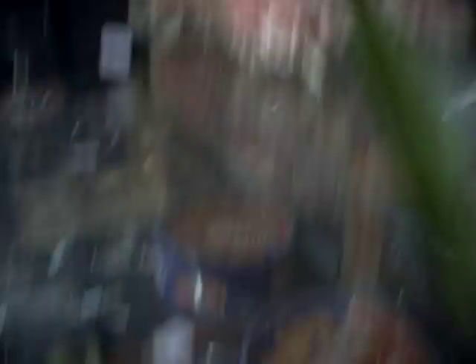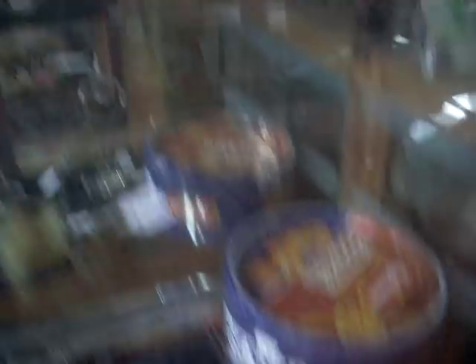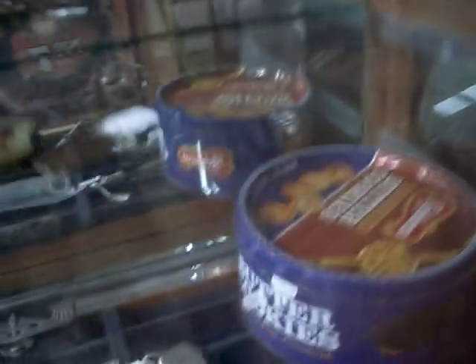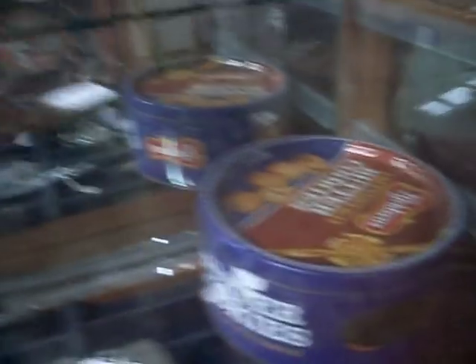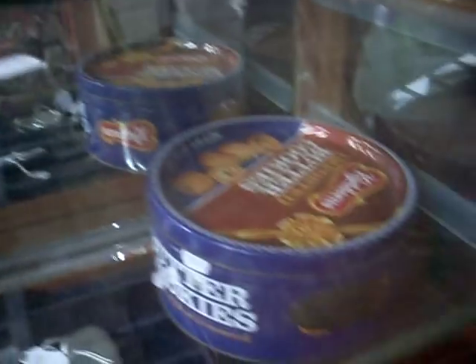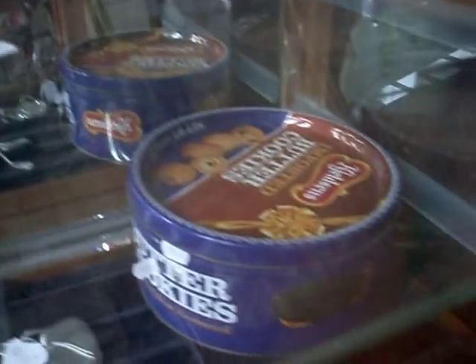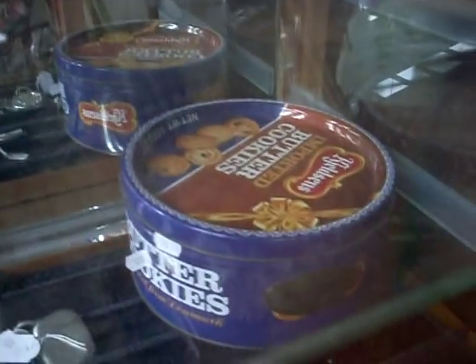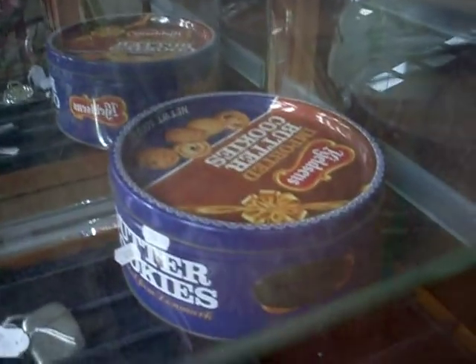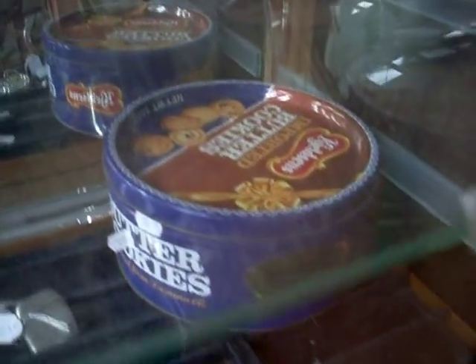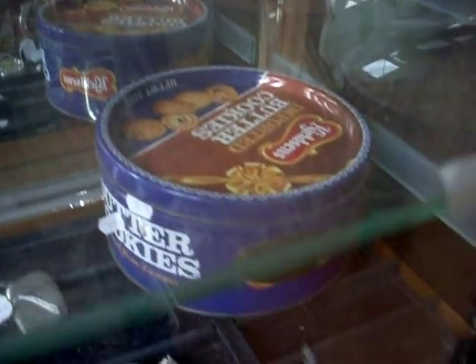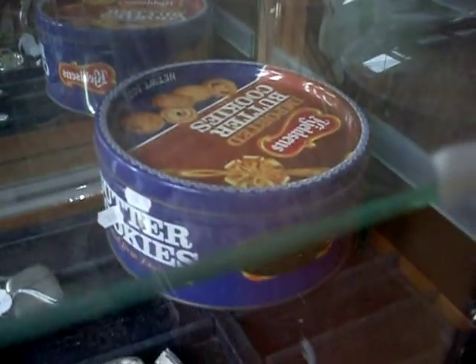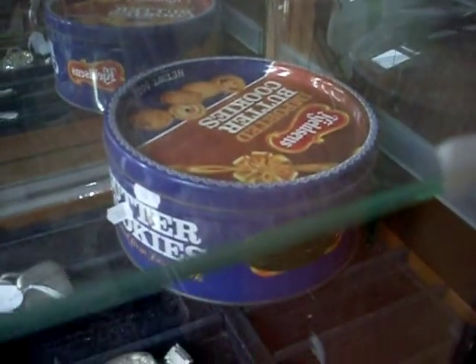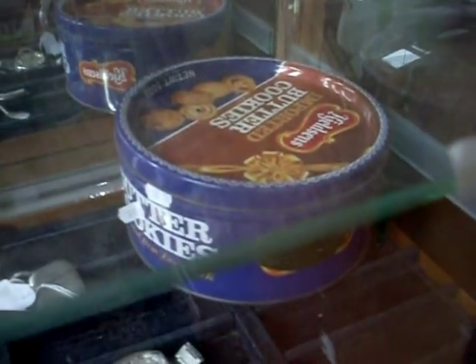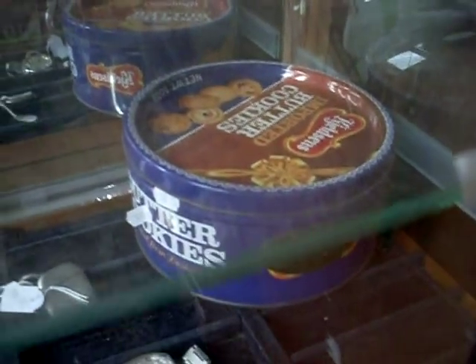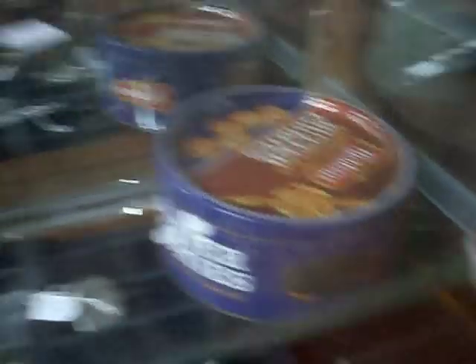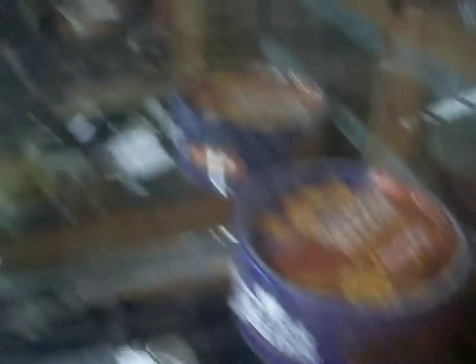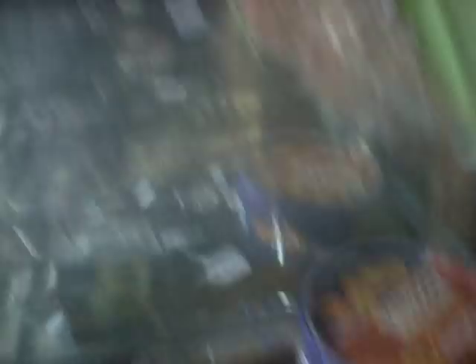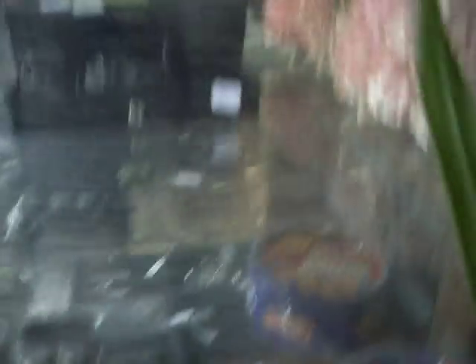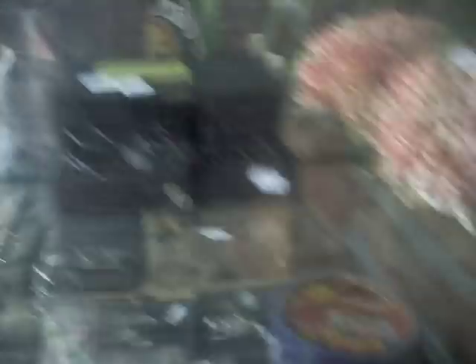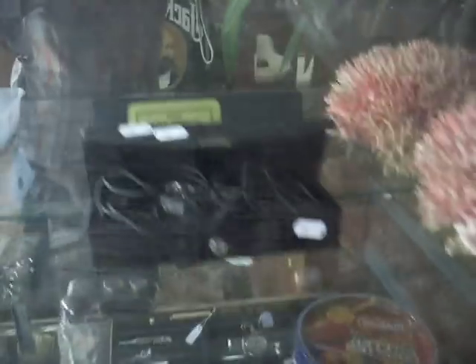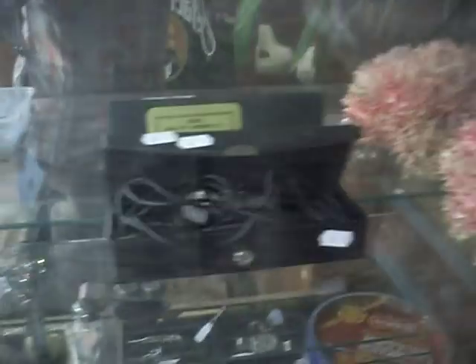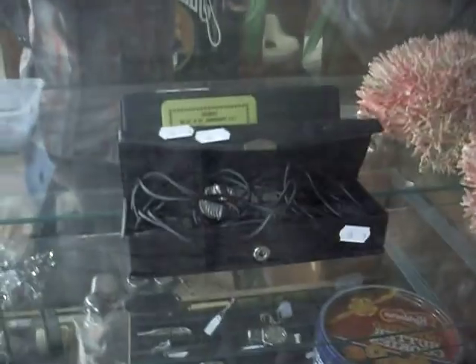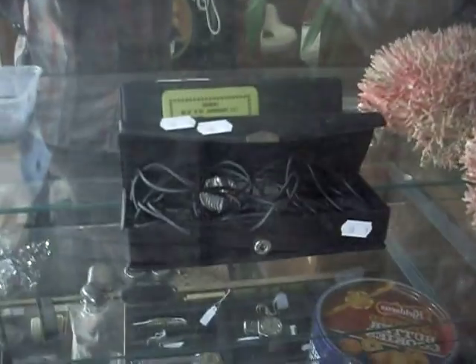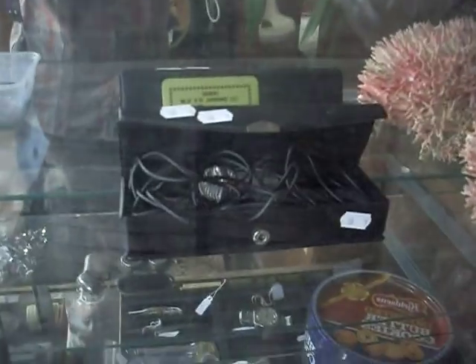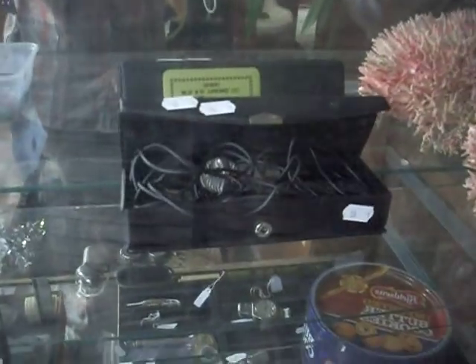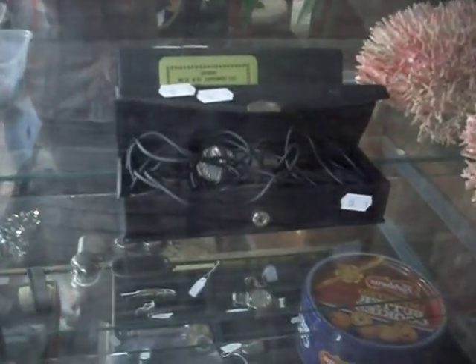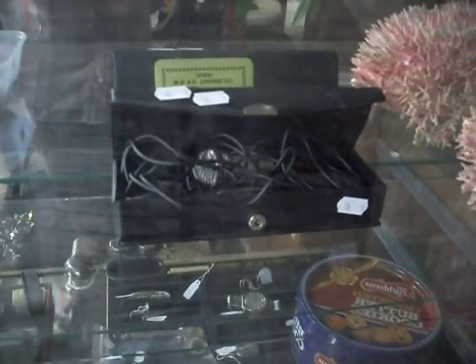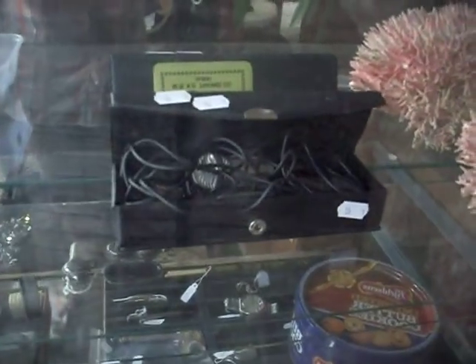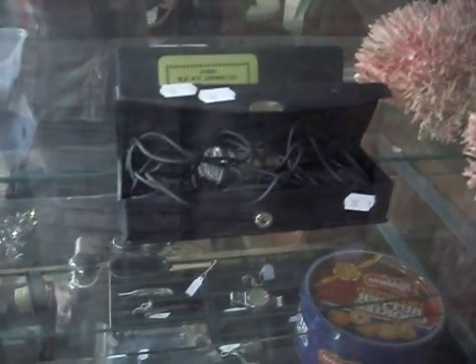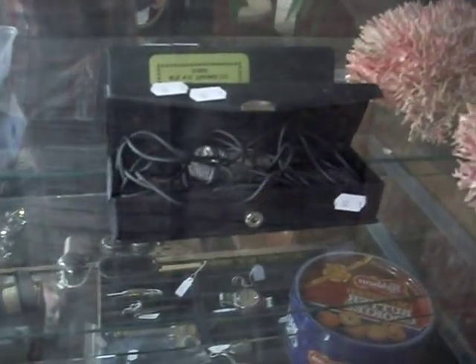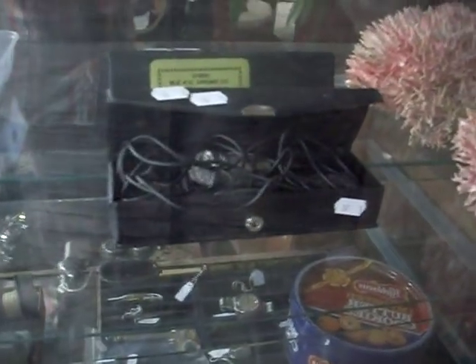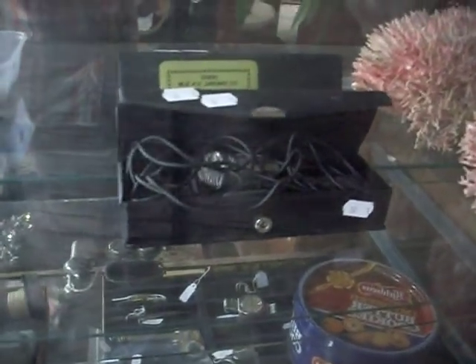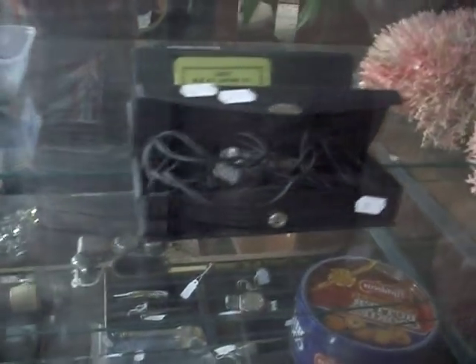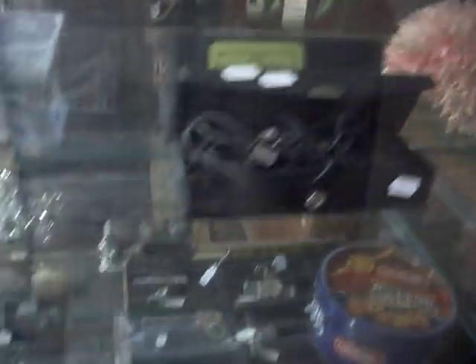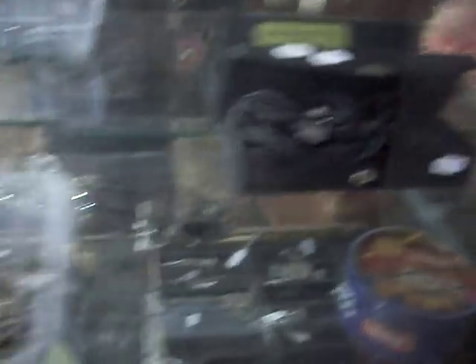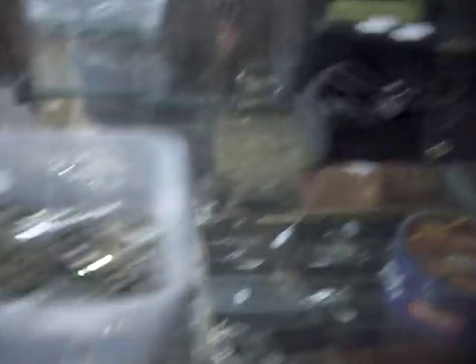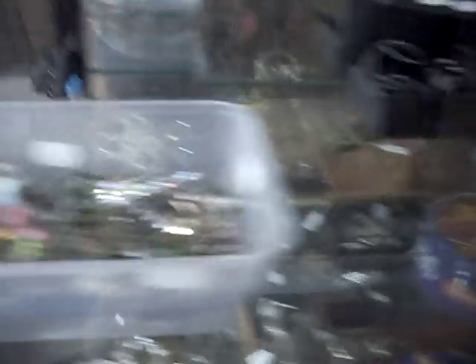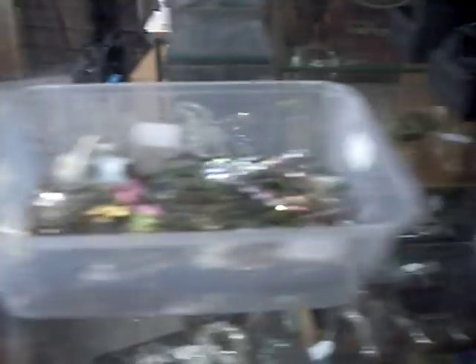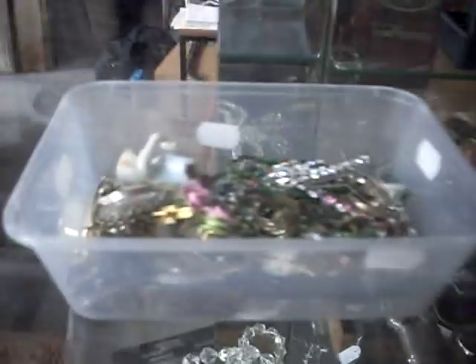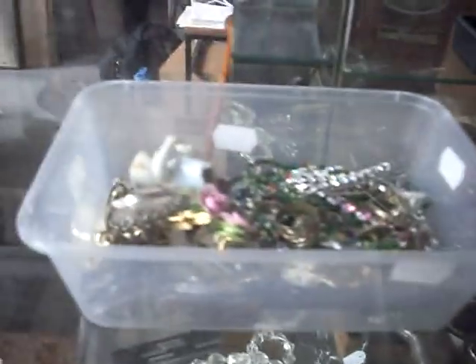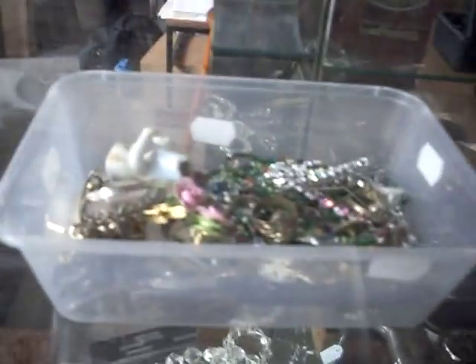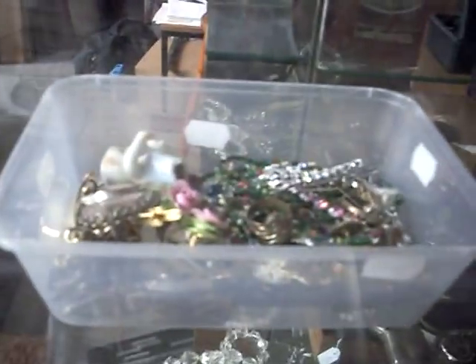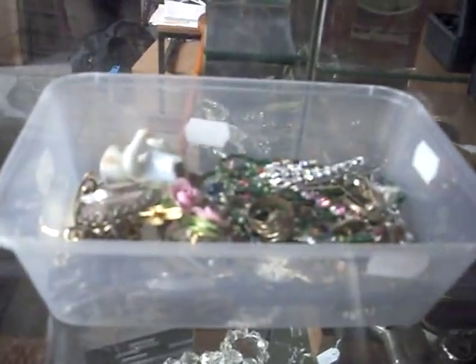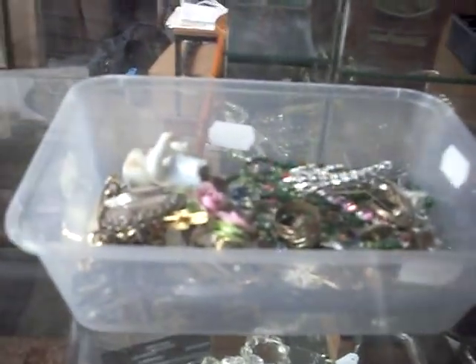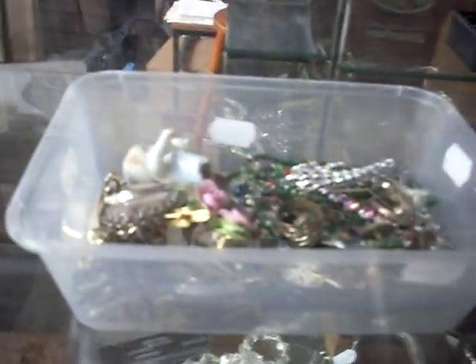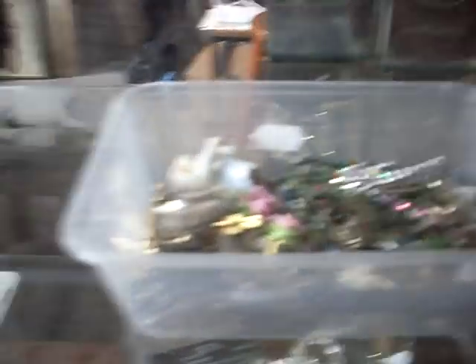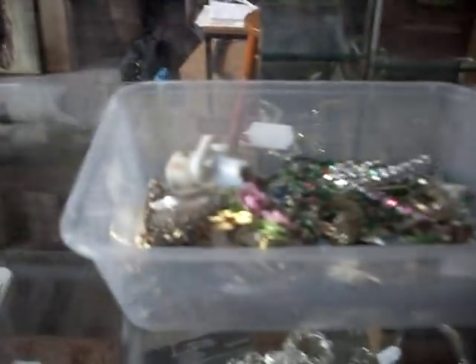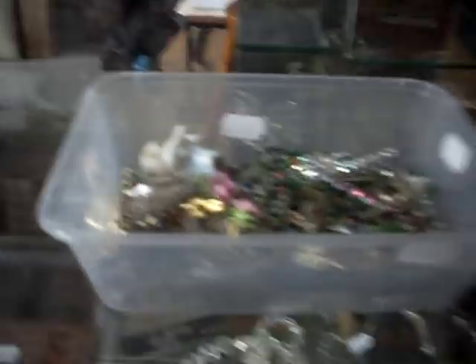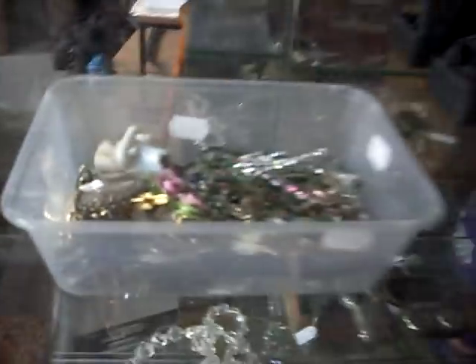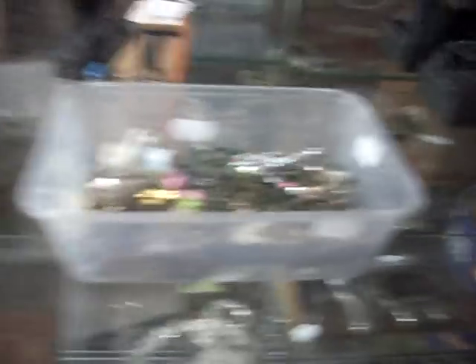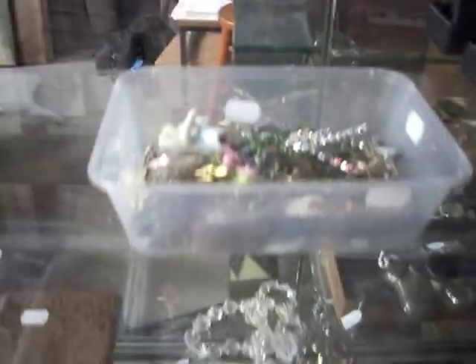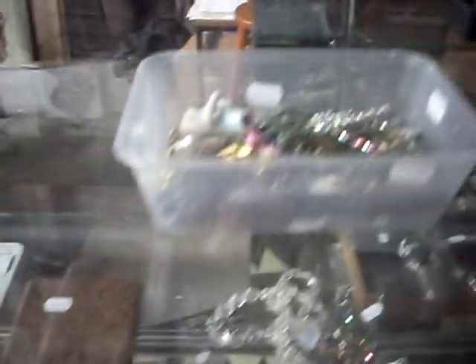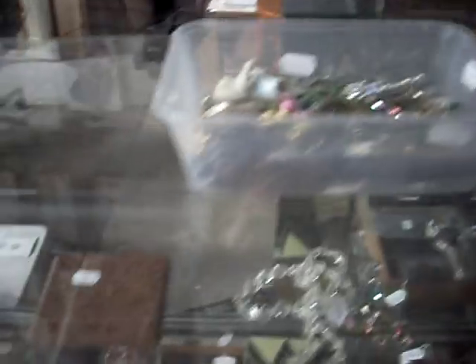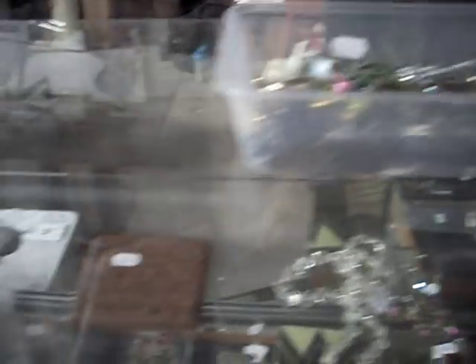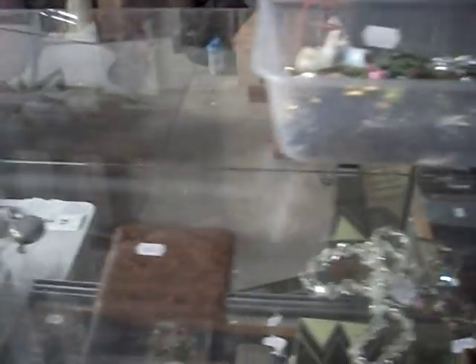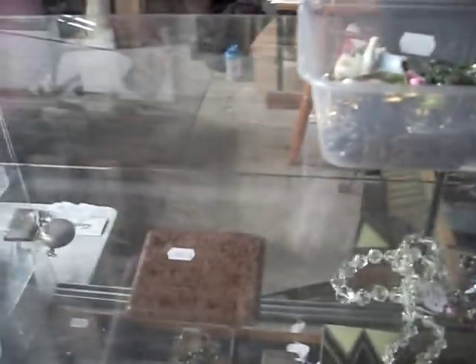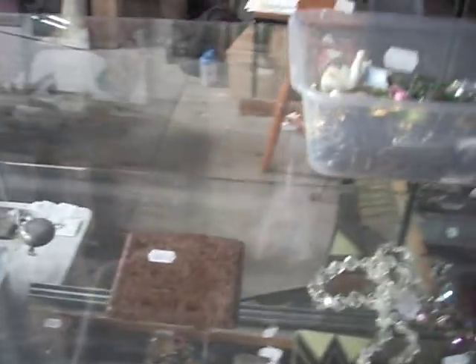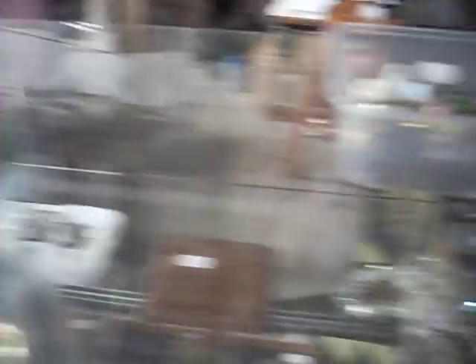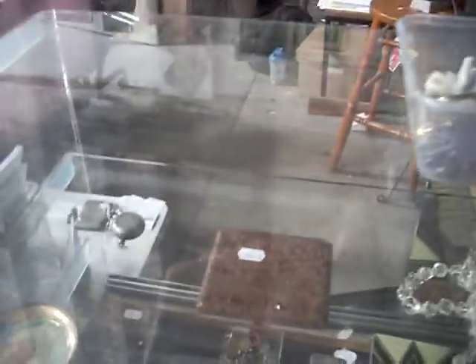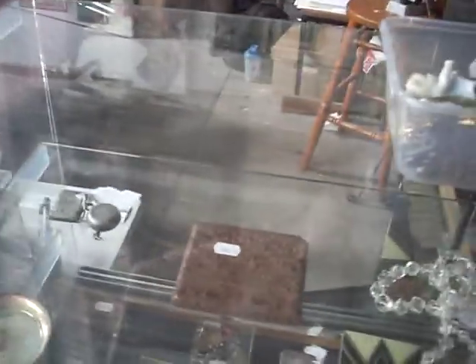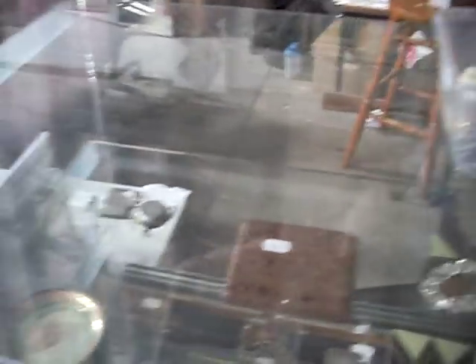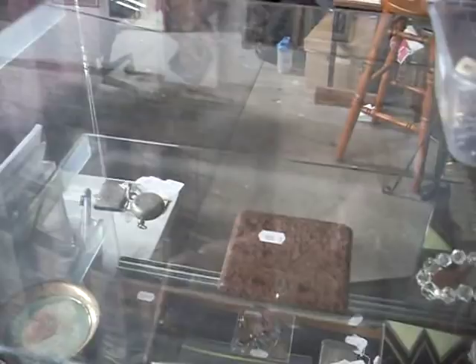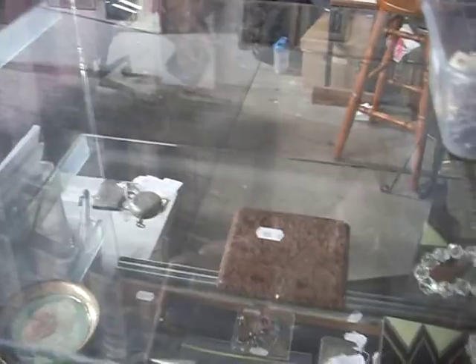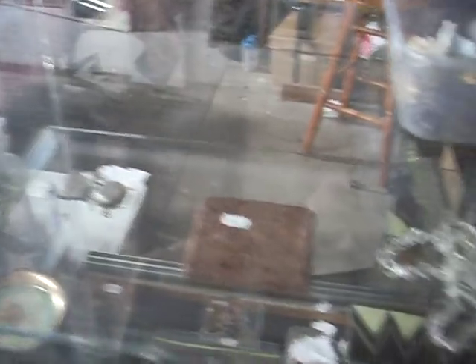Coral is a big tin of 50 cent coins. A little microphone in a case. Costume jewellery. Some nice bits in the jewellery cabinet.